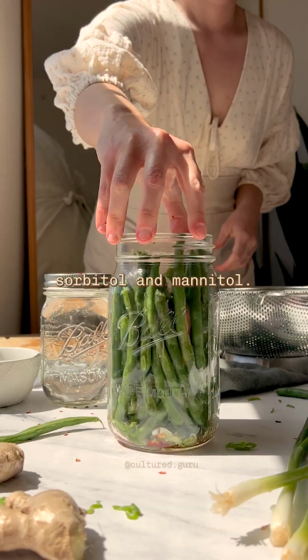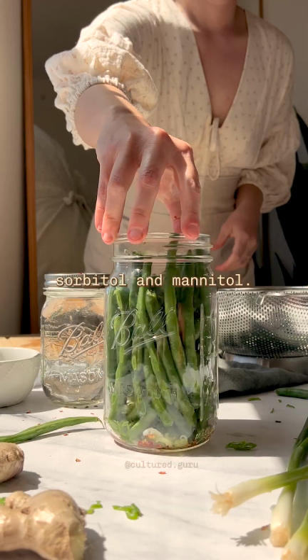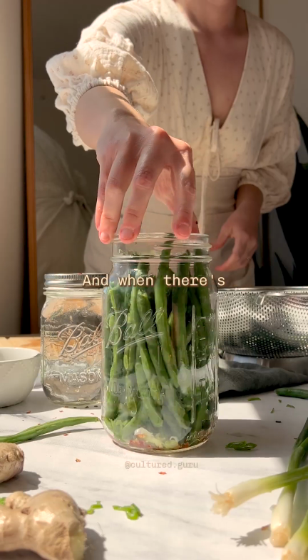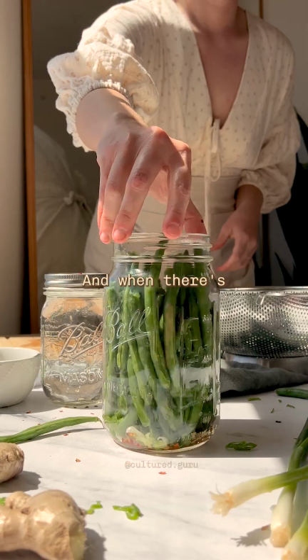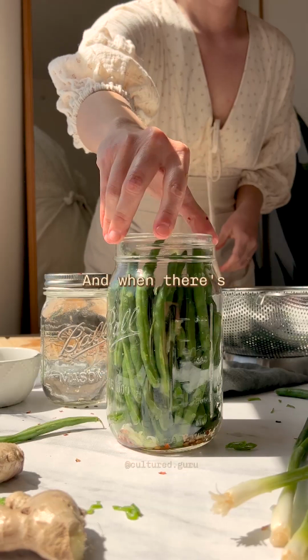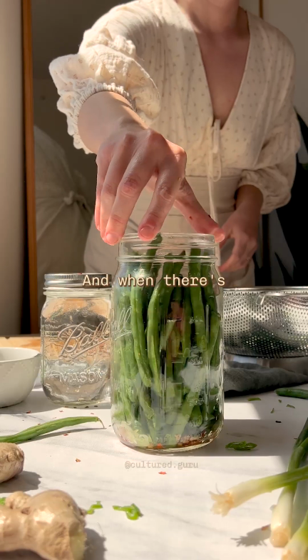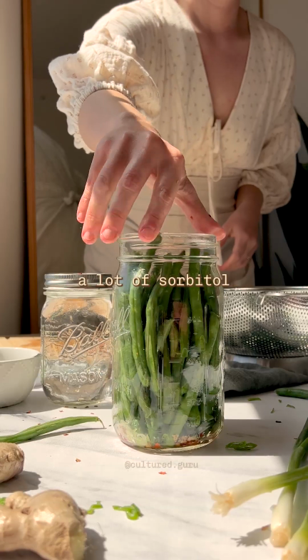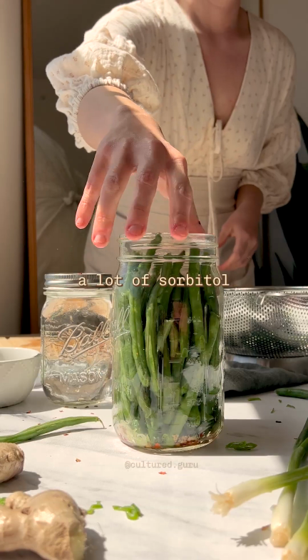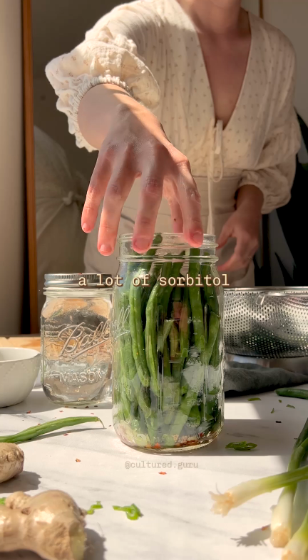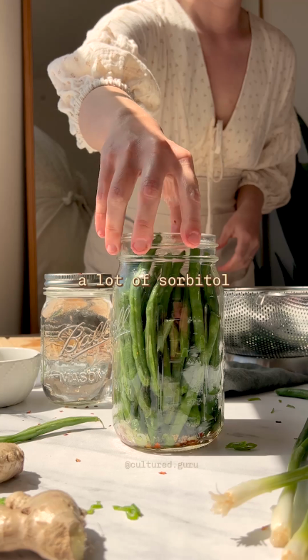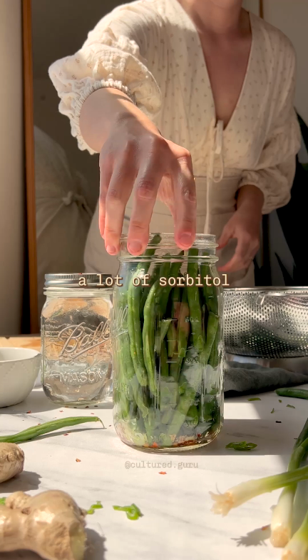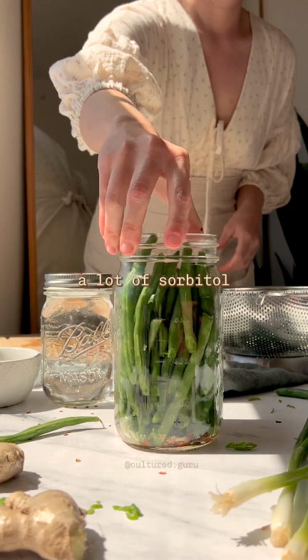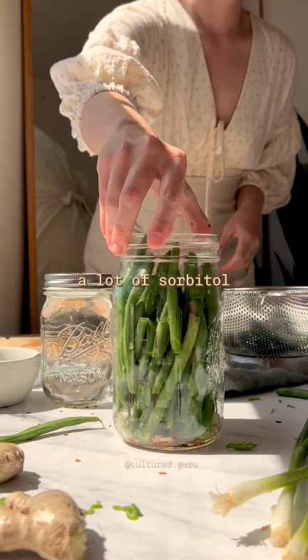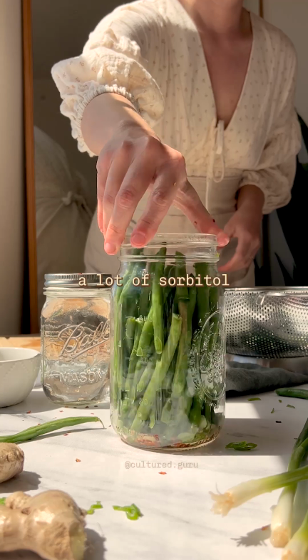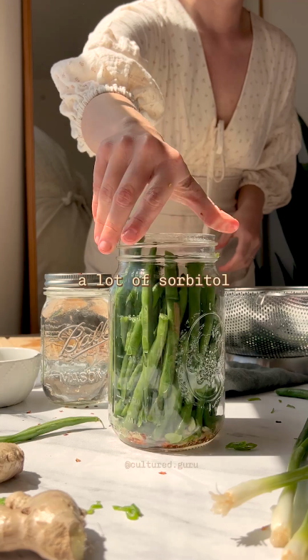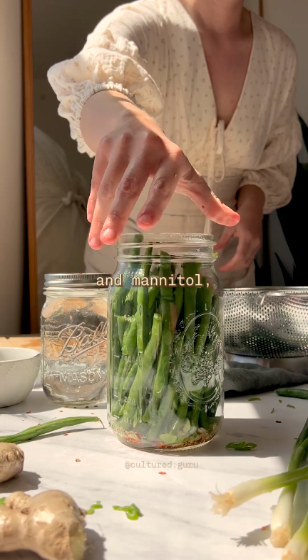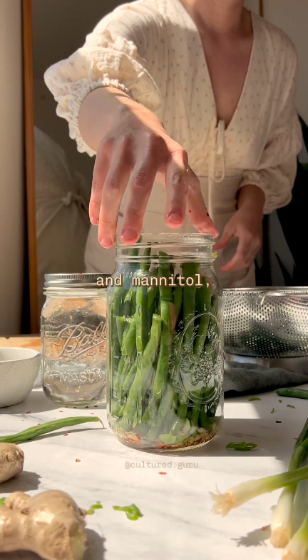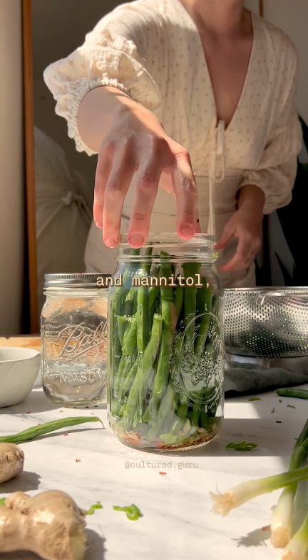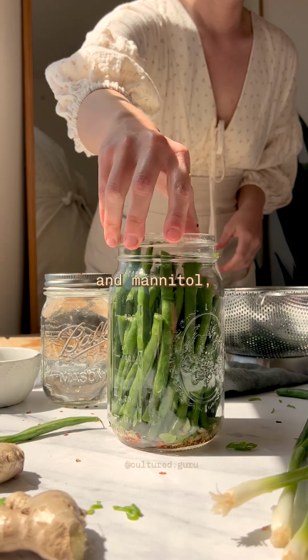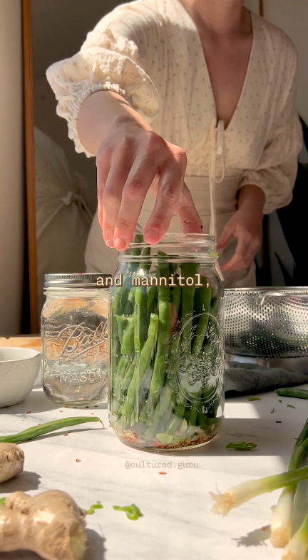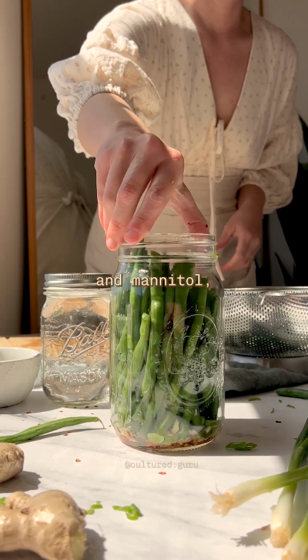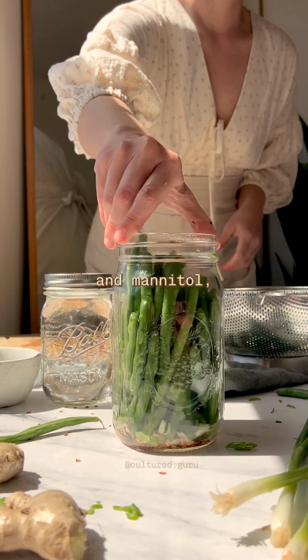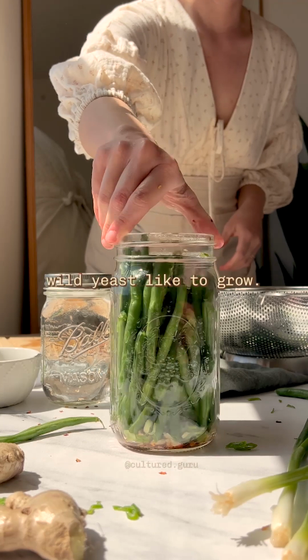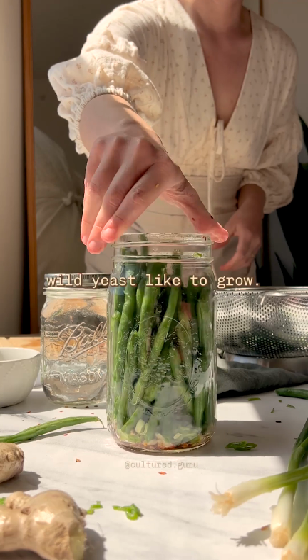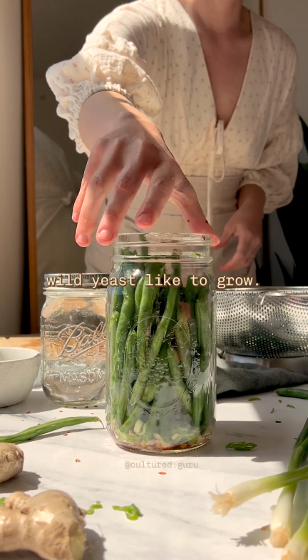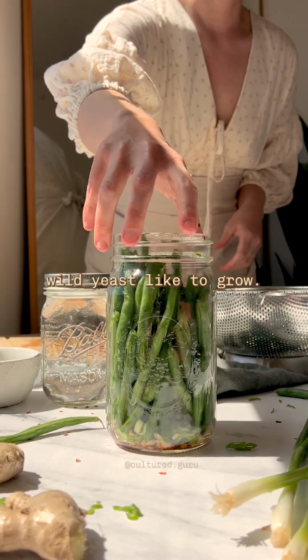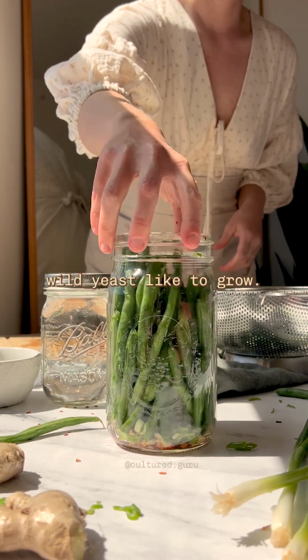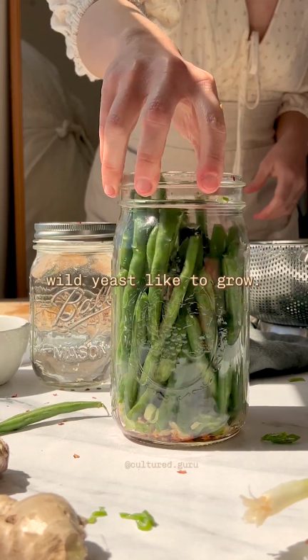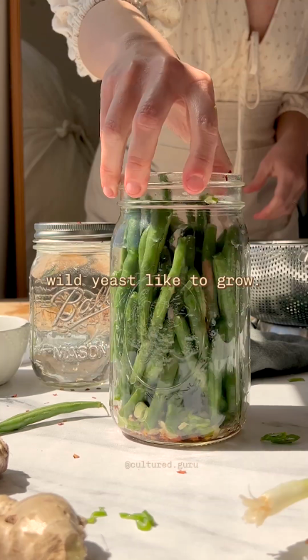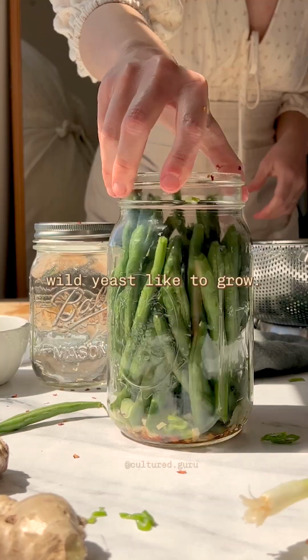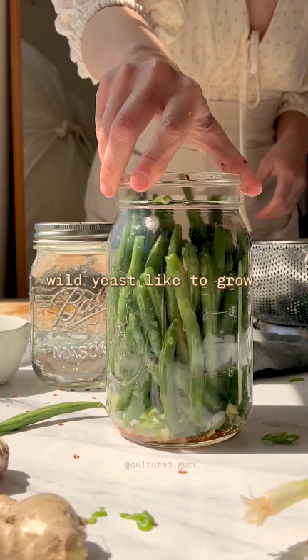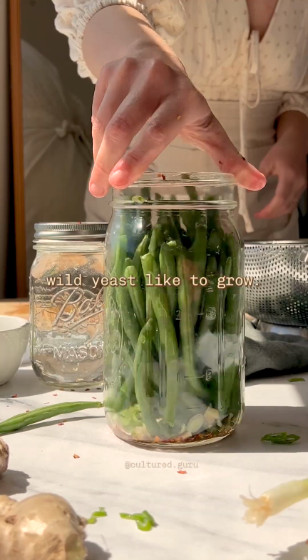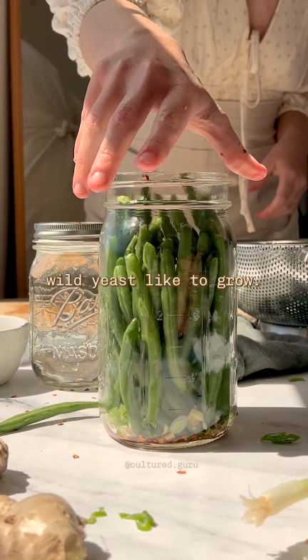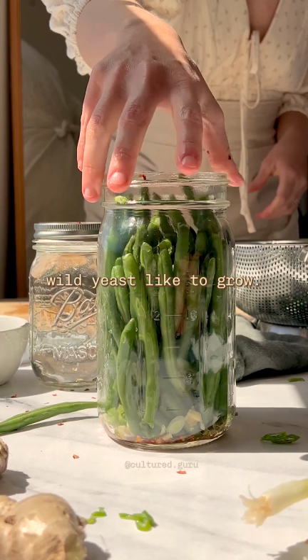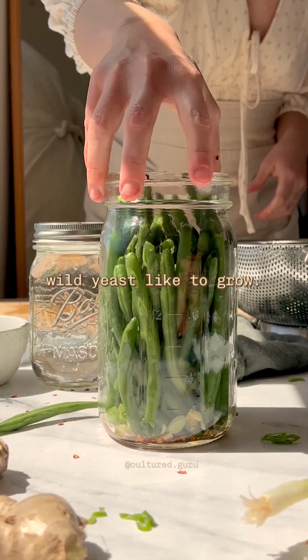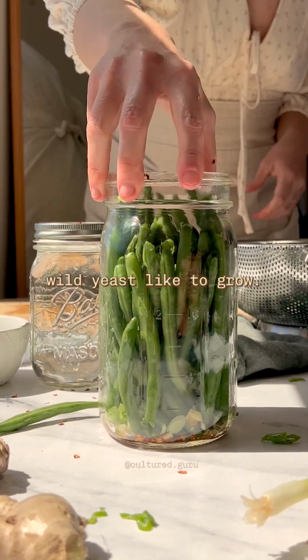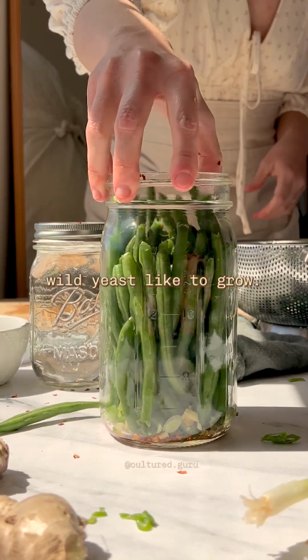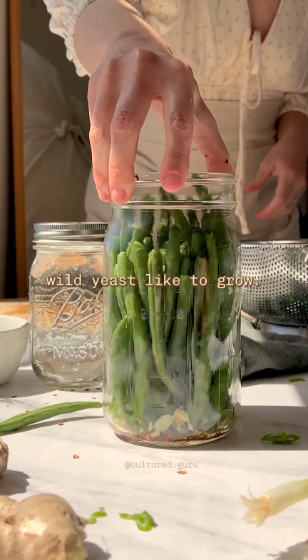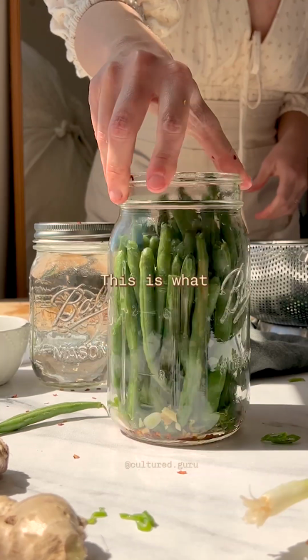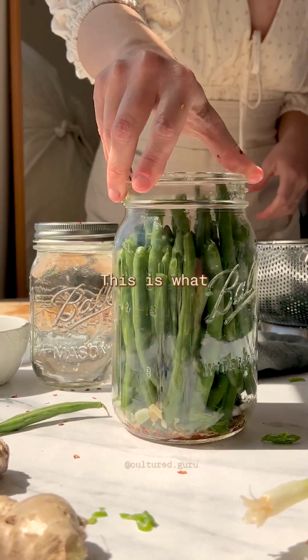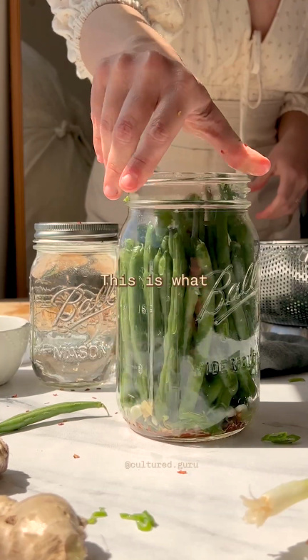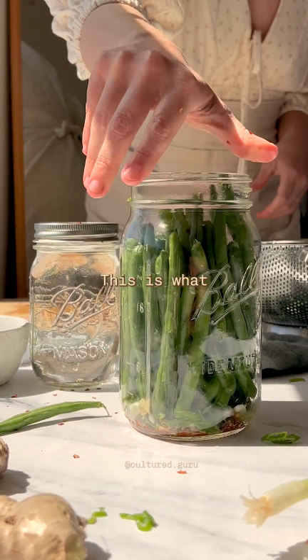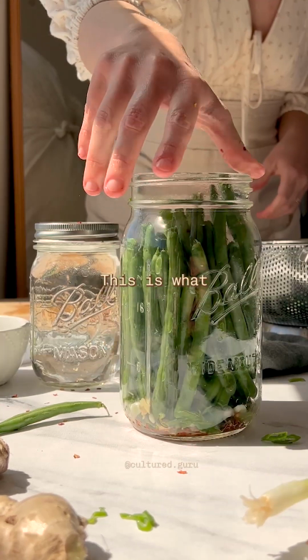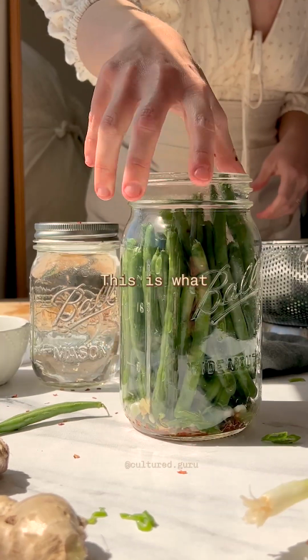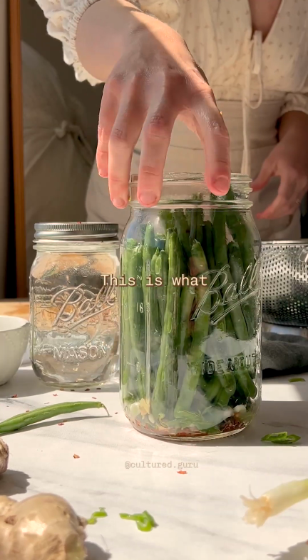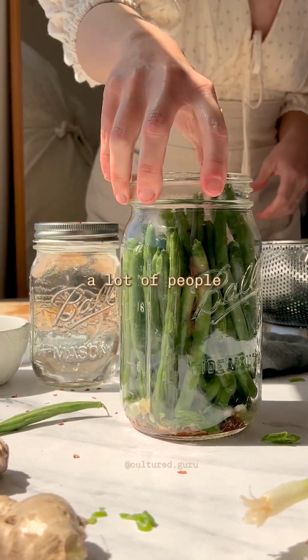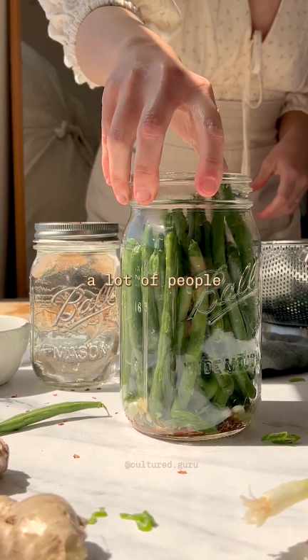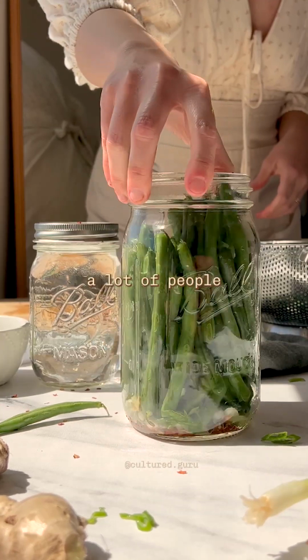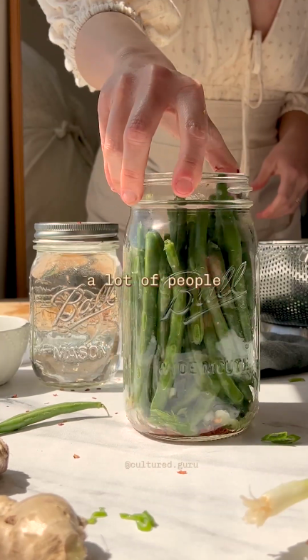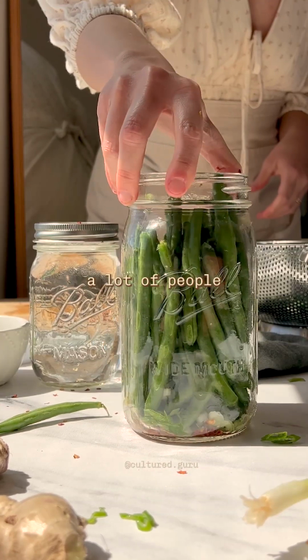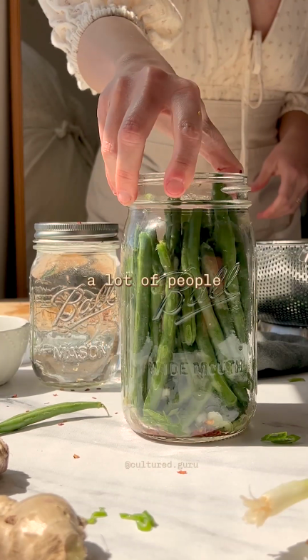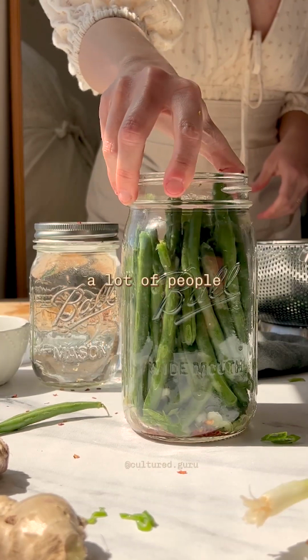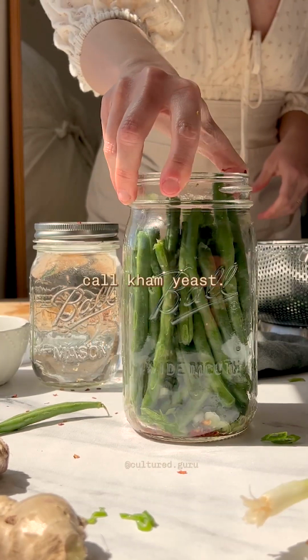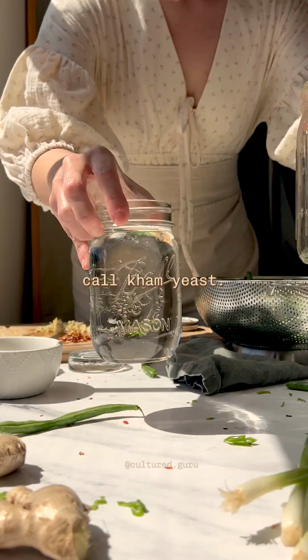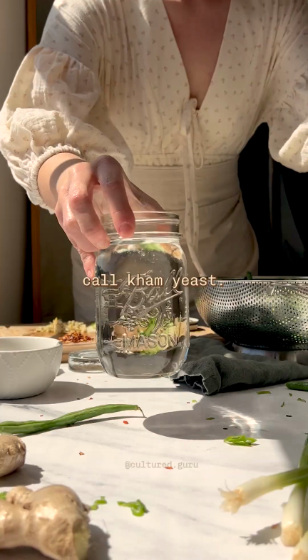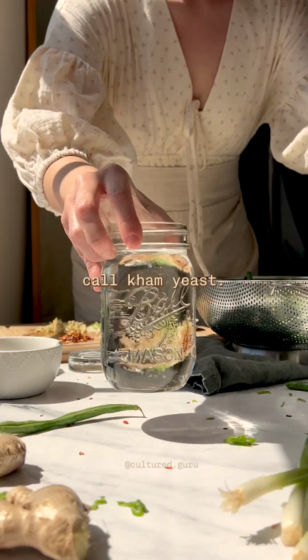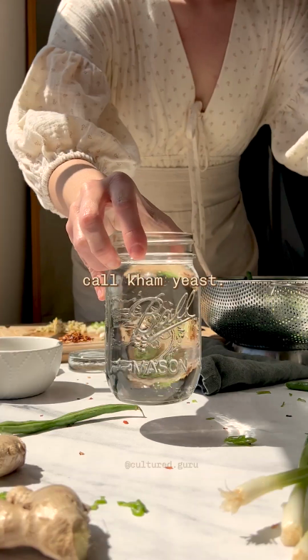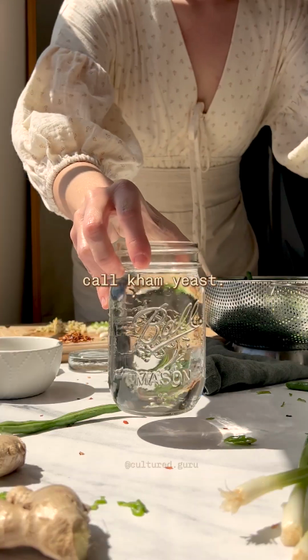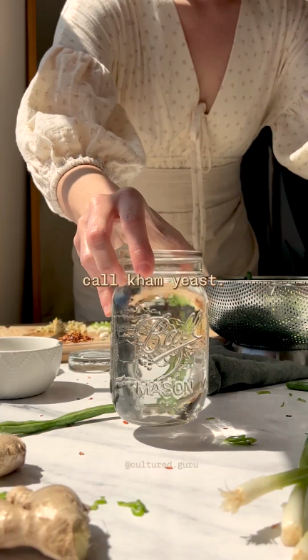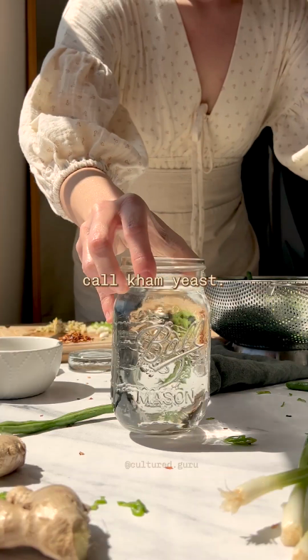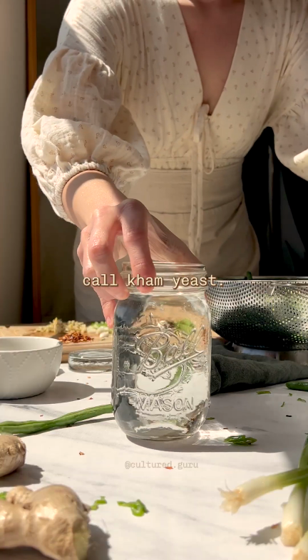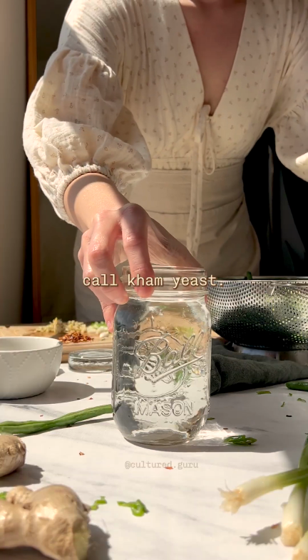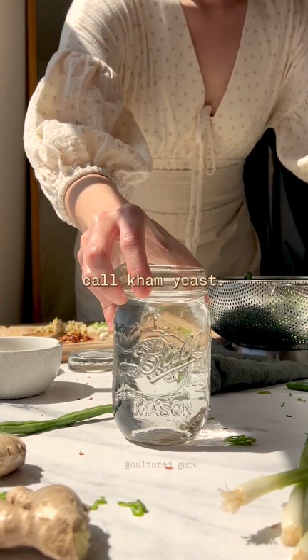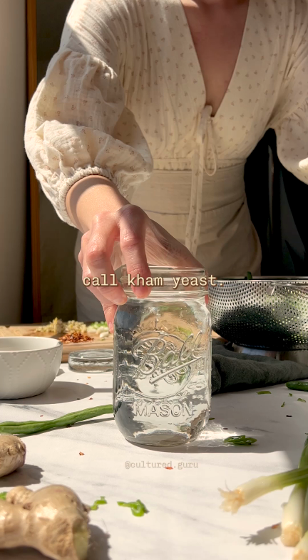And when there's a lot of sorbitol and mannitol, wild yeast like to grow. This is what a lot of people call cam yeast.